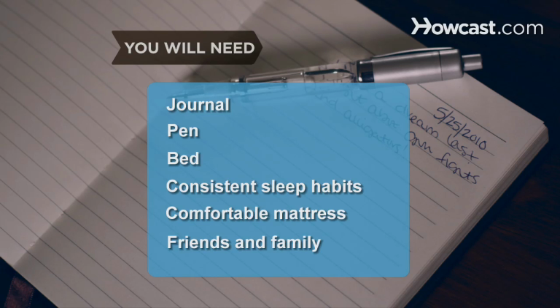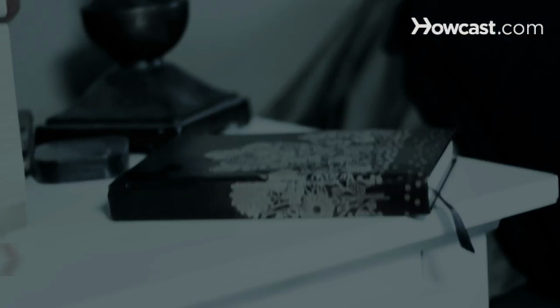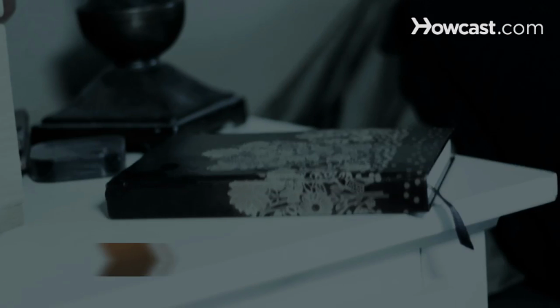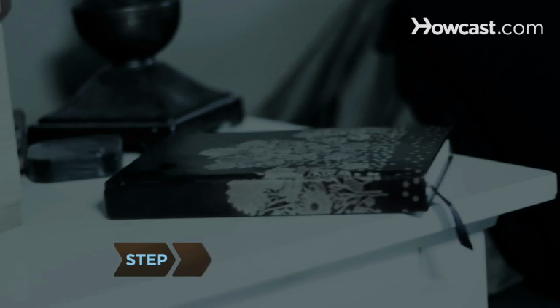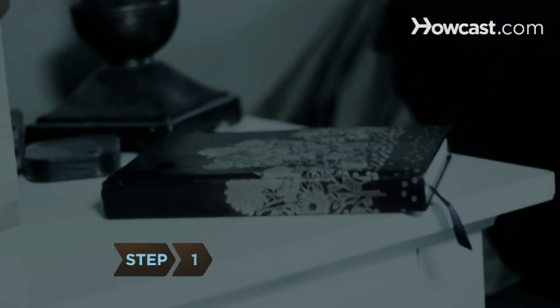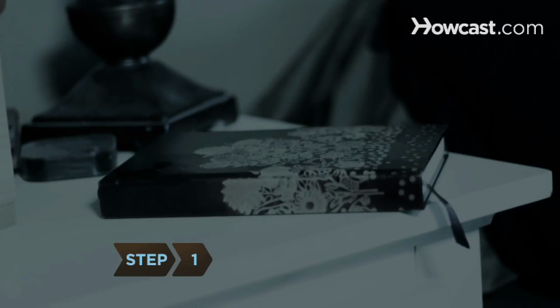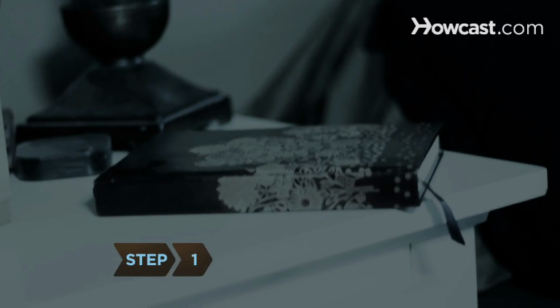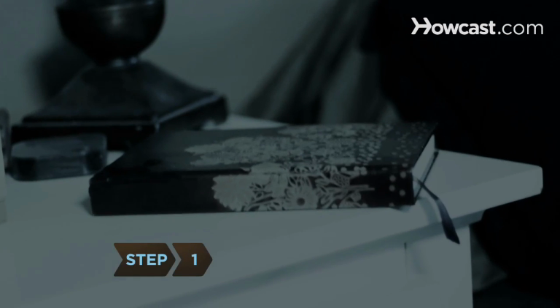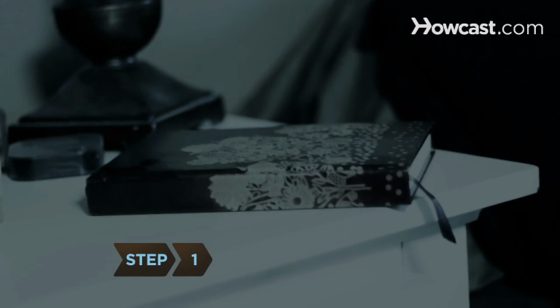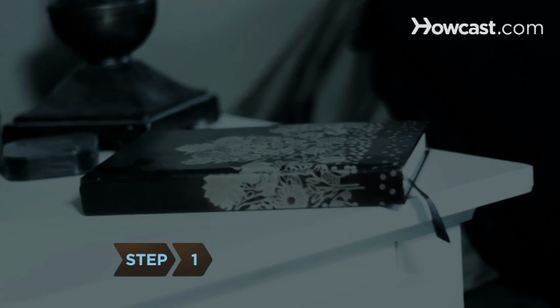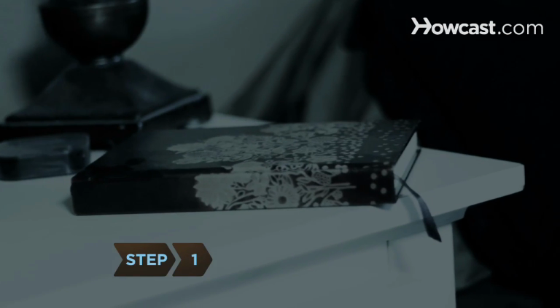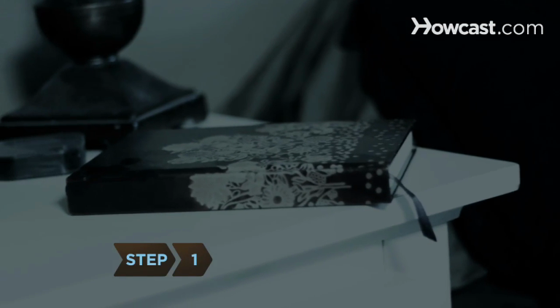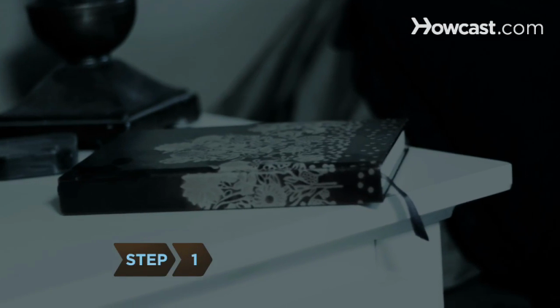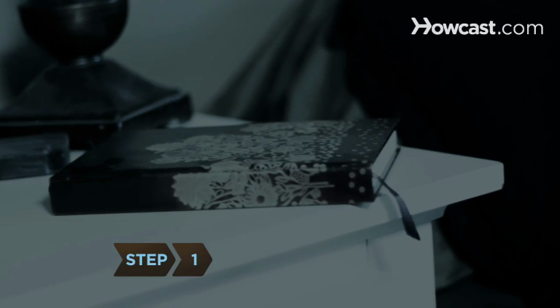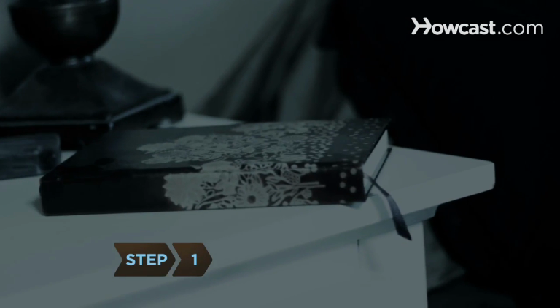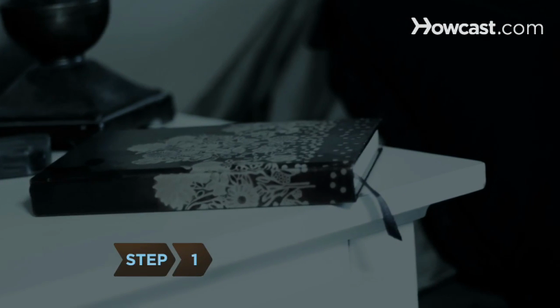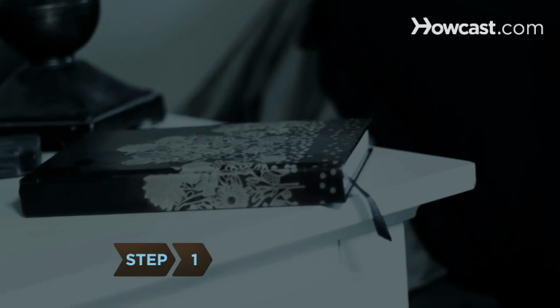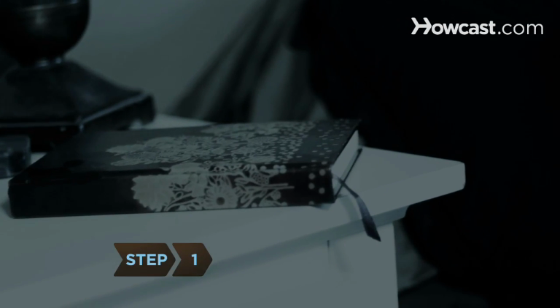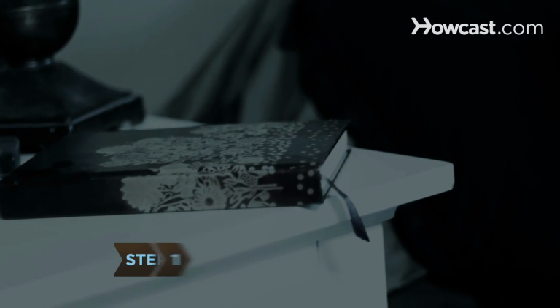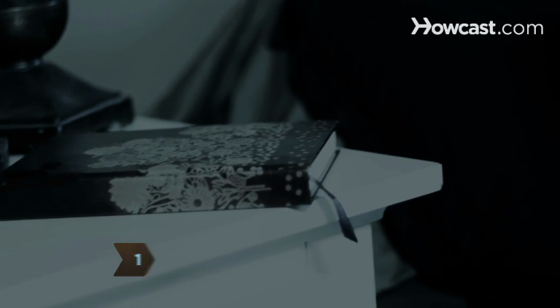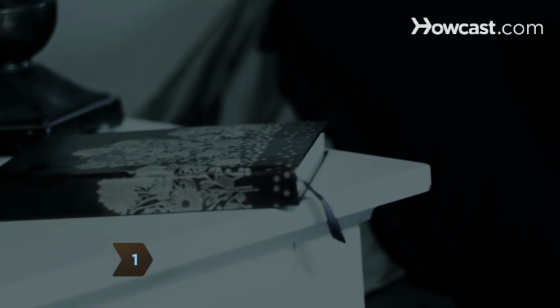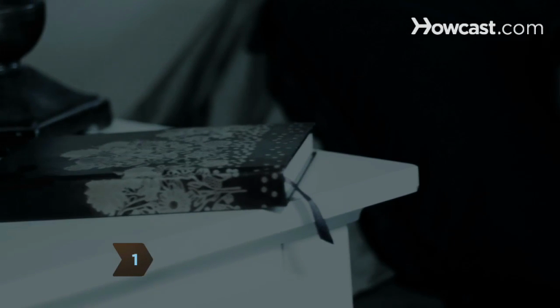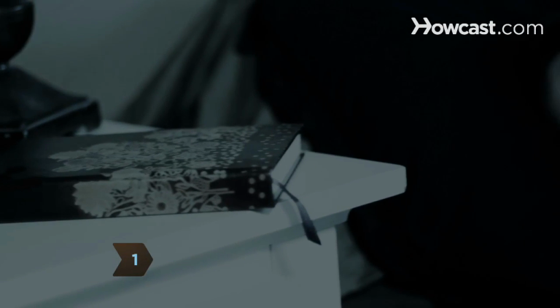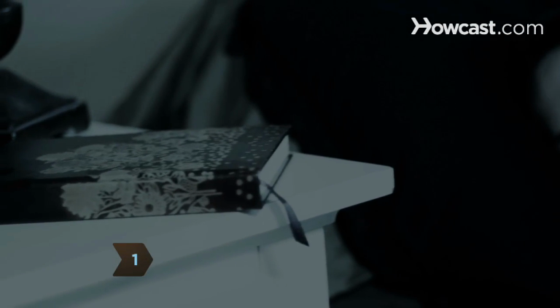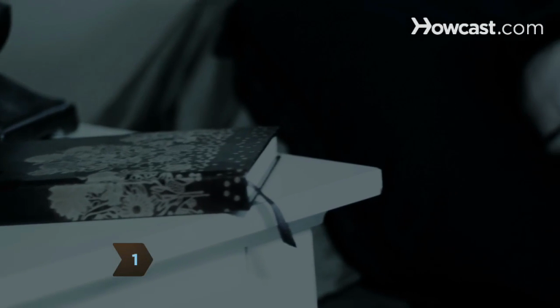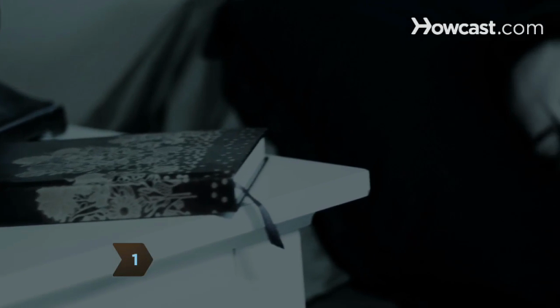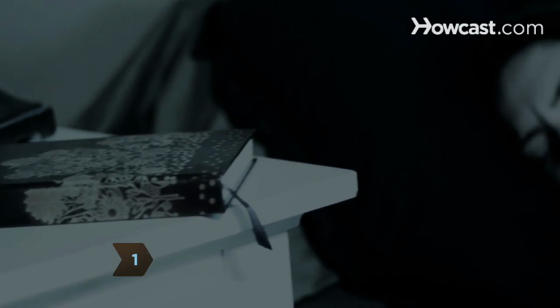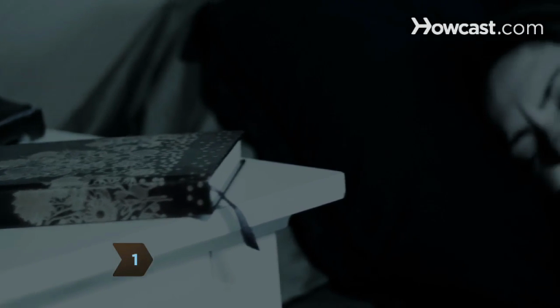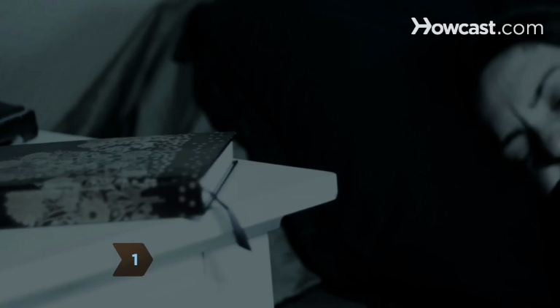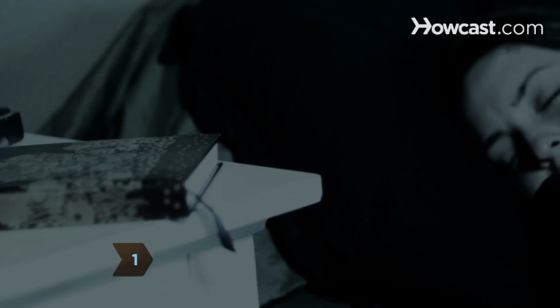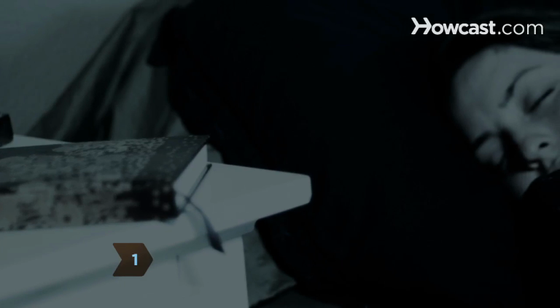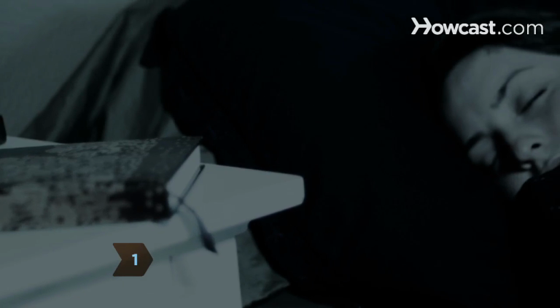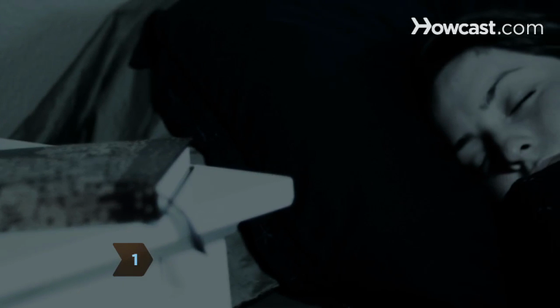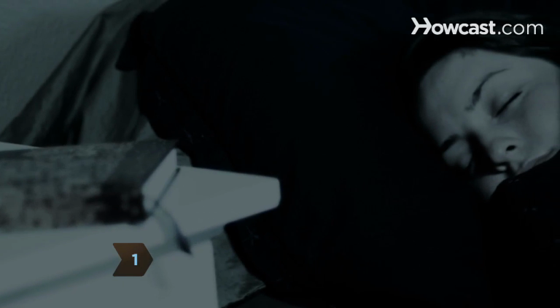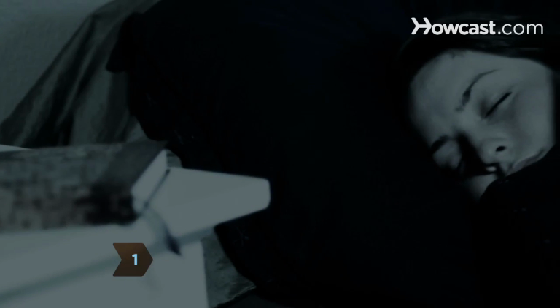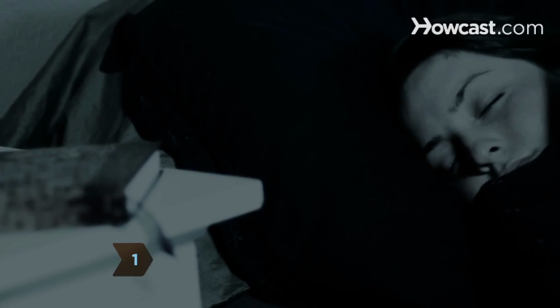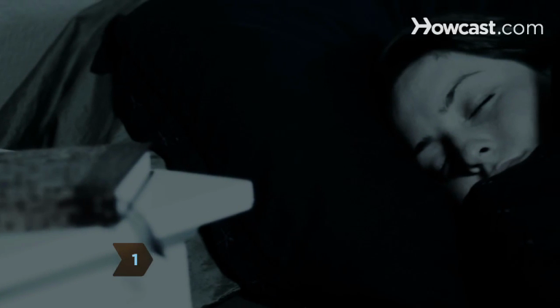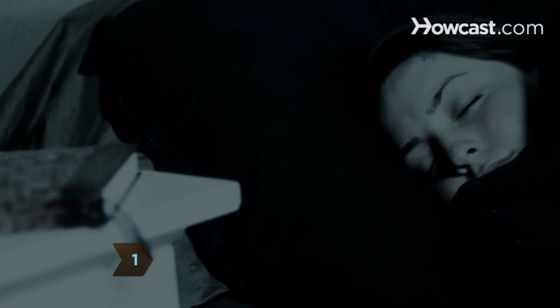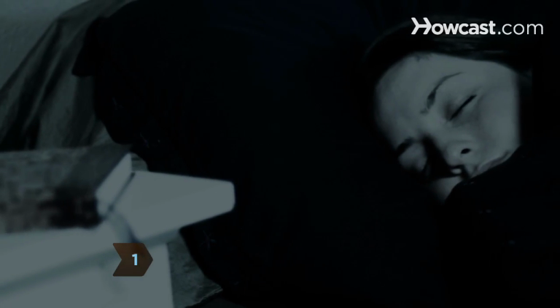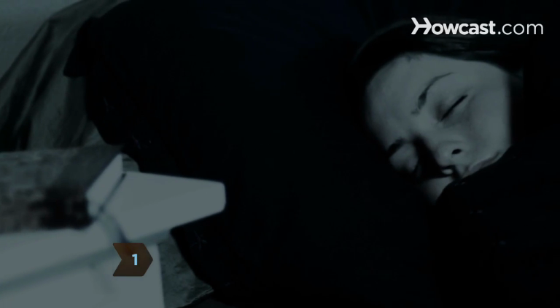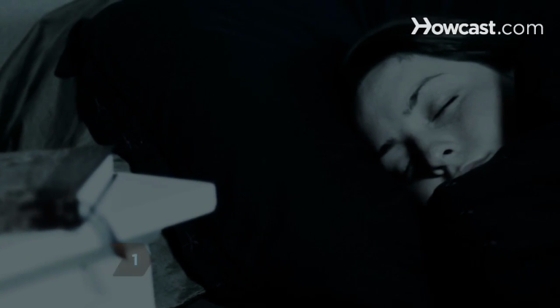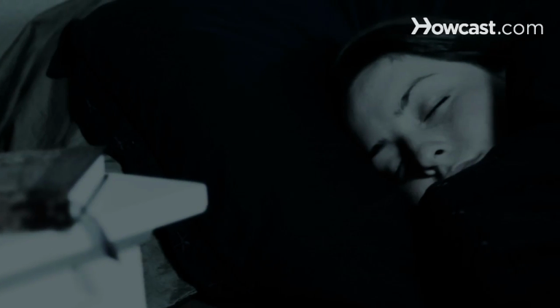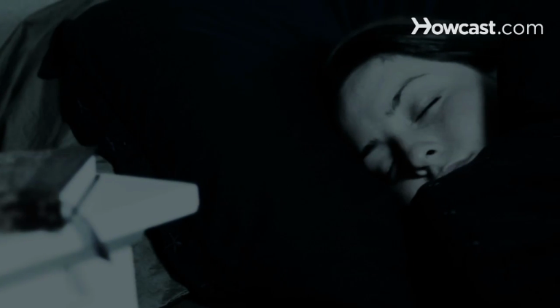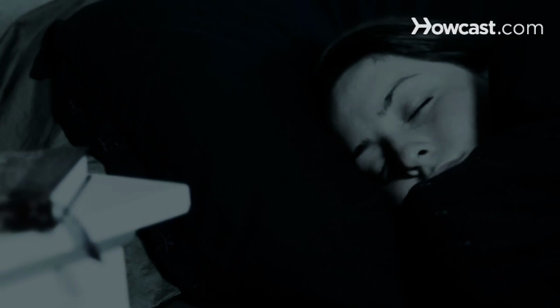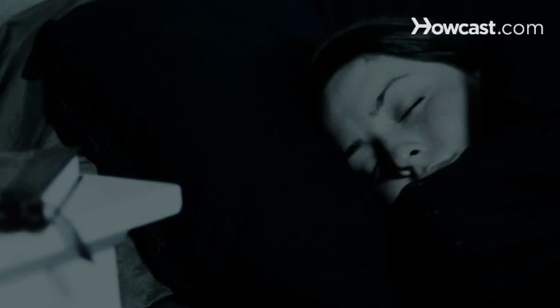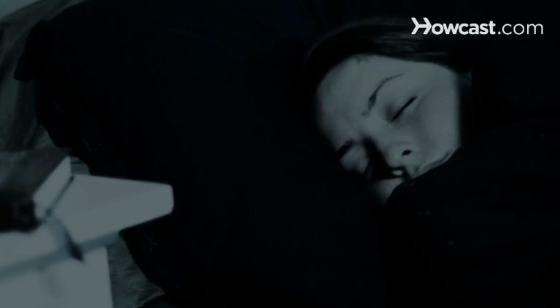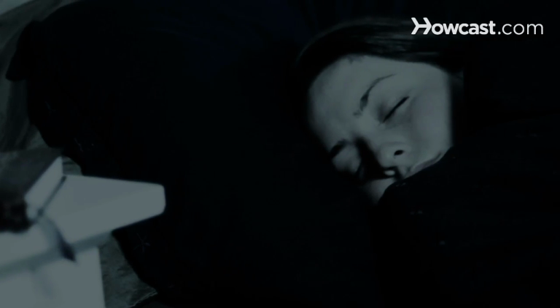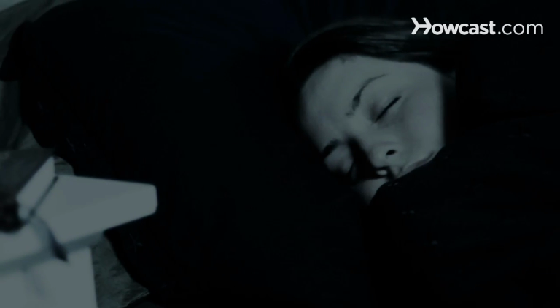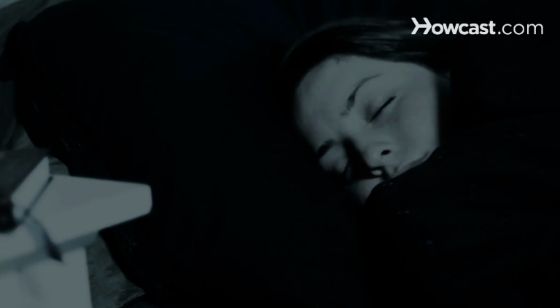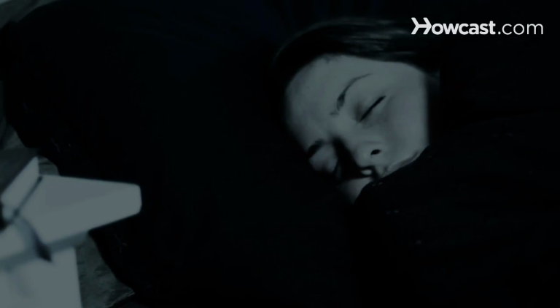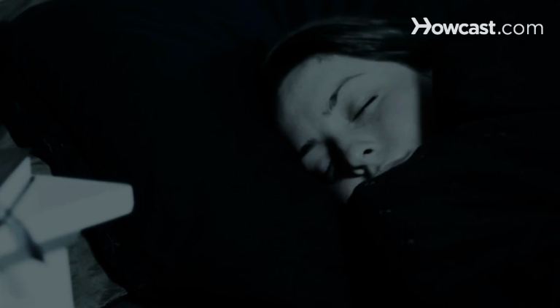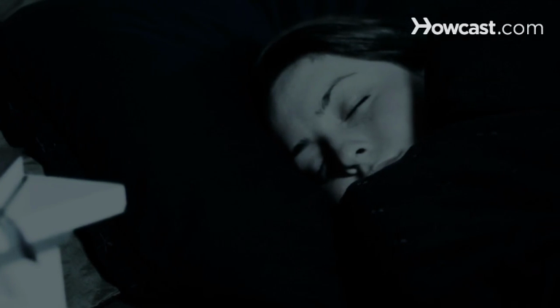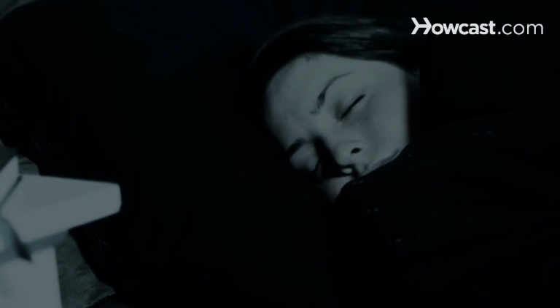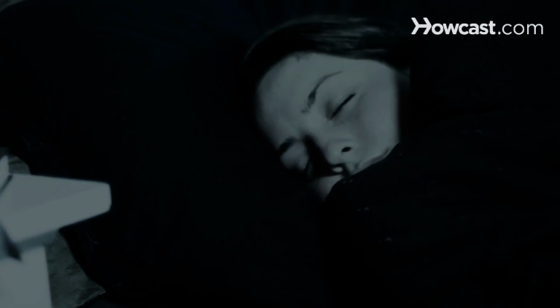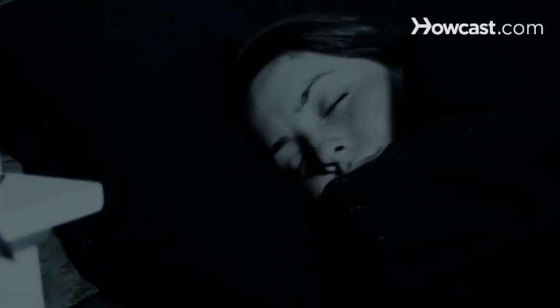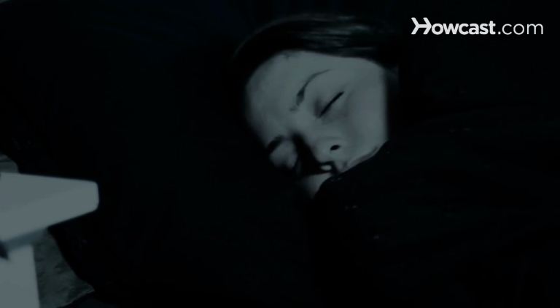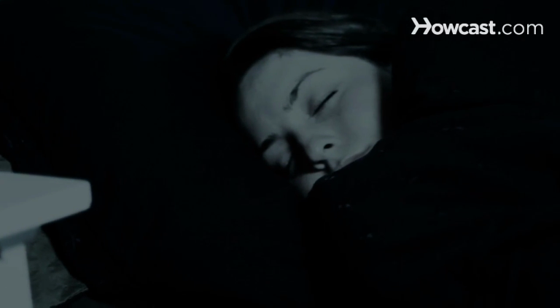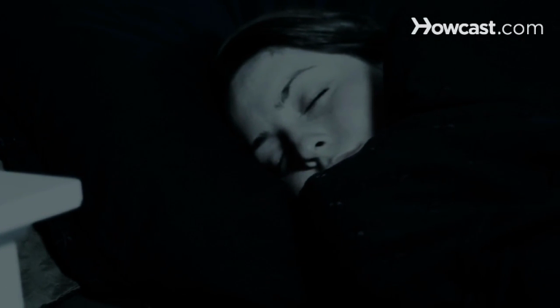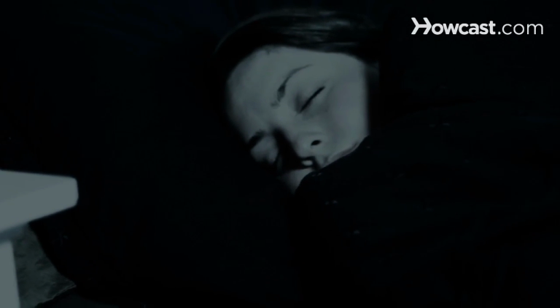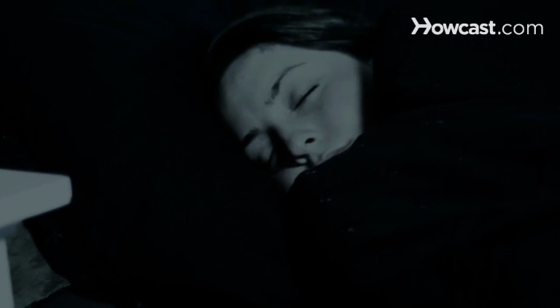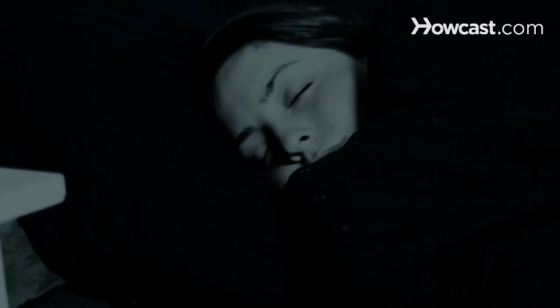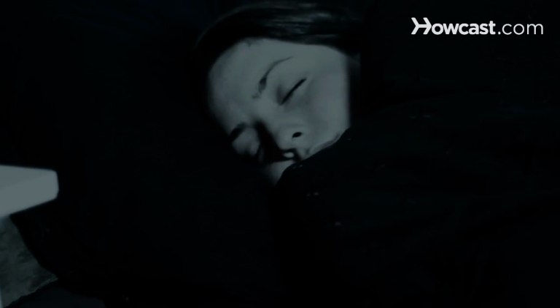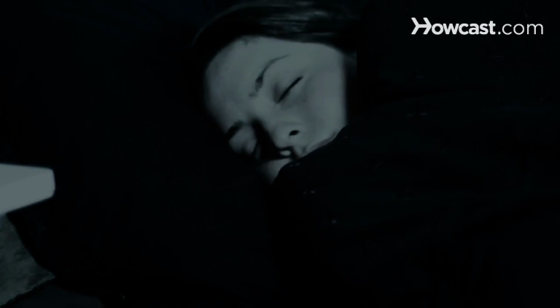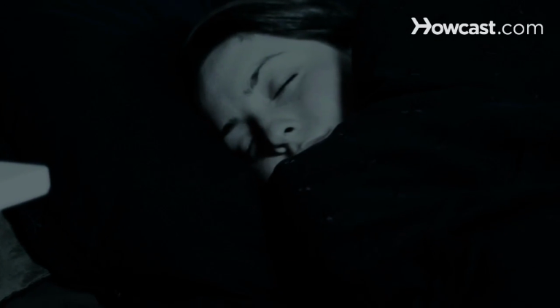Step 1: Keep a journal and a pen right next to your bed at all times. Writing down your dream first thing in the morning will help with remembering details.